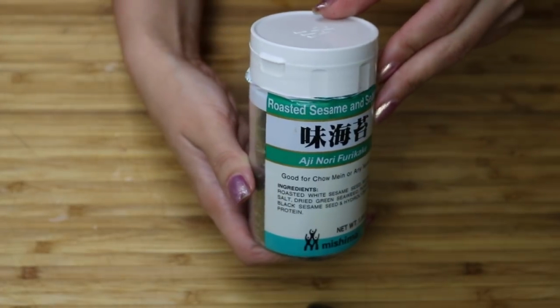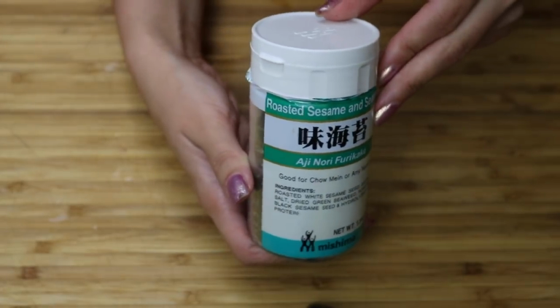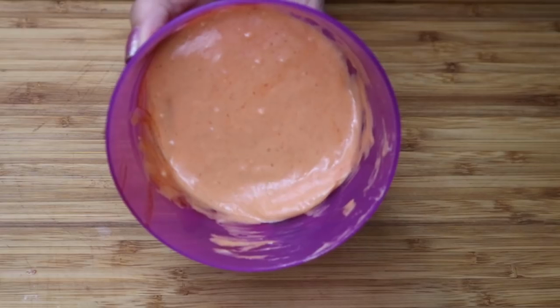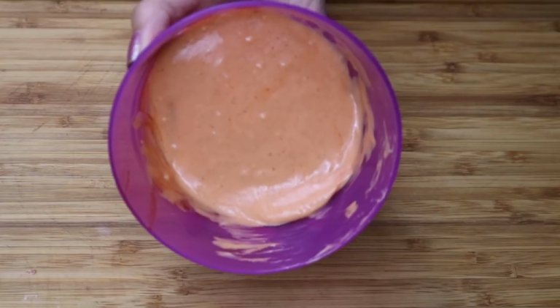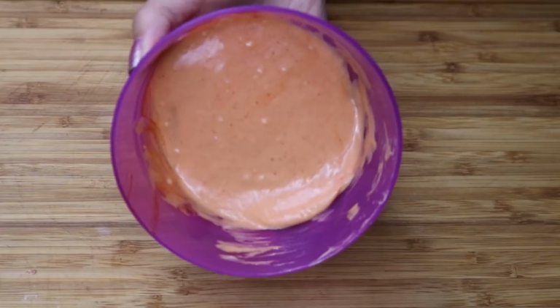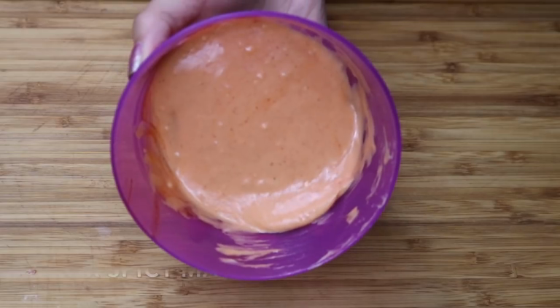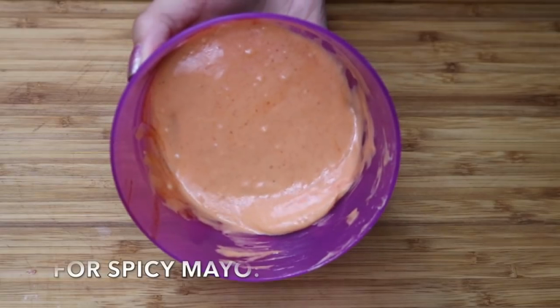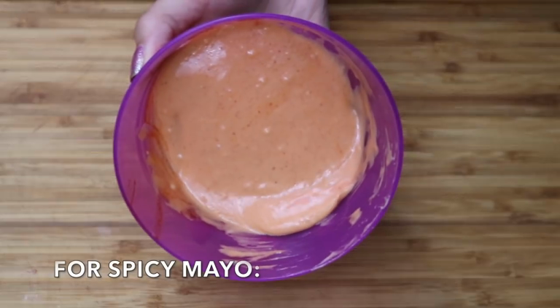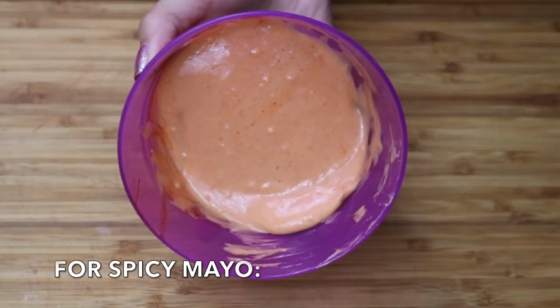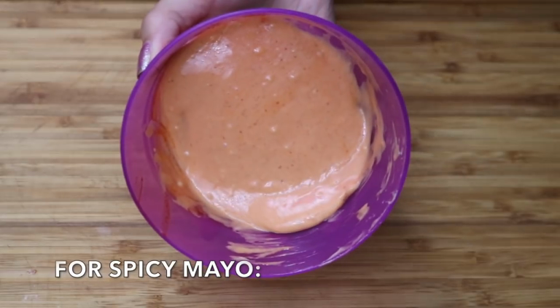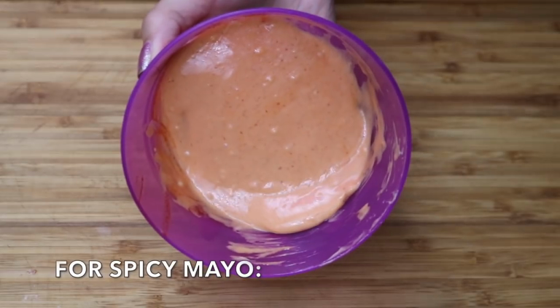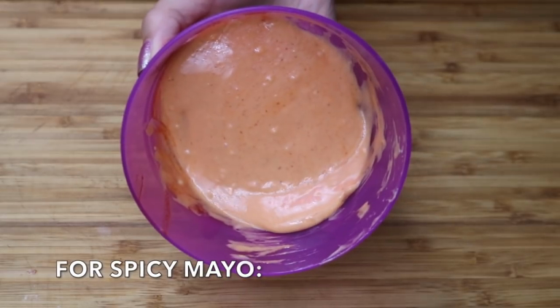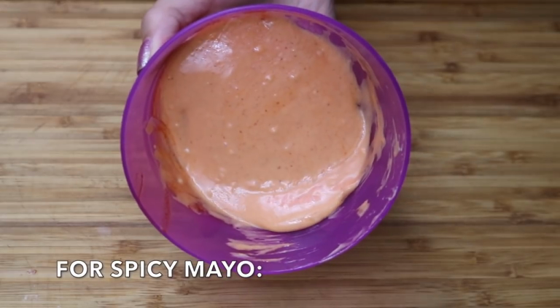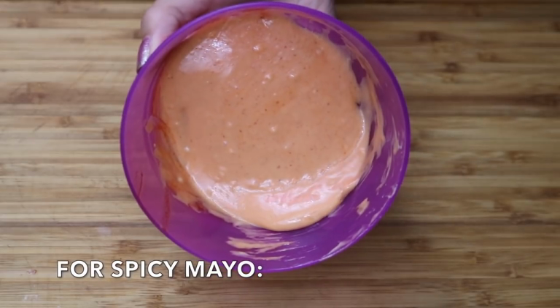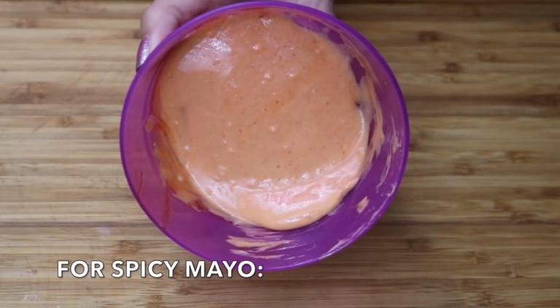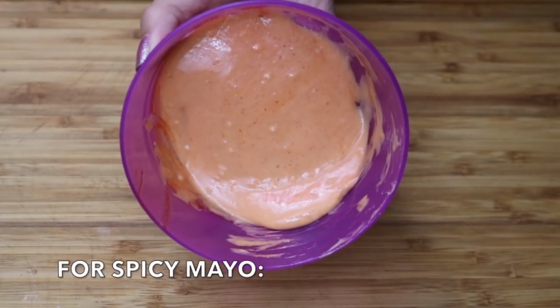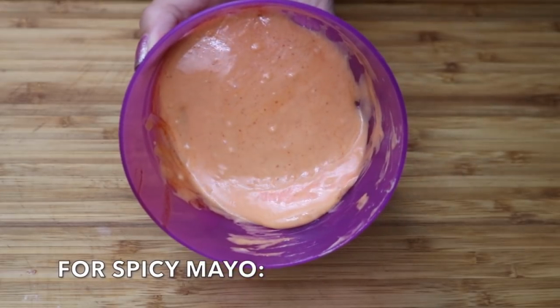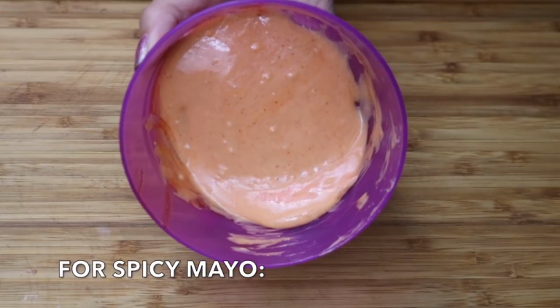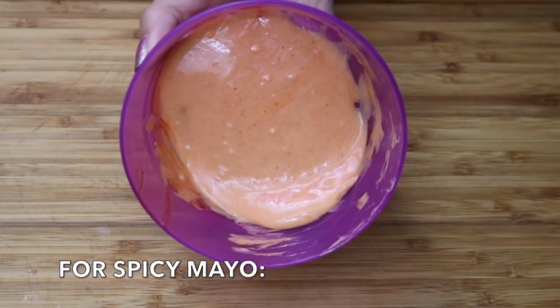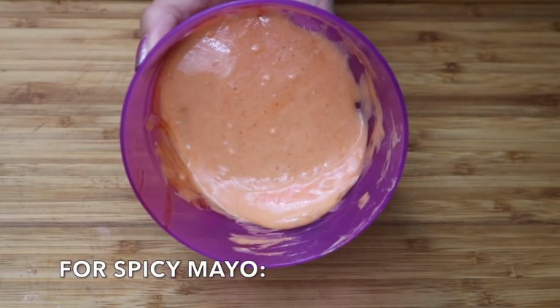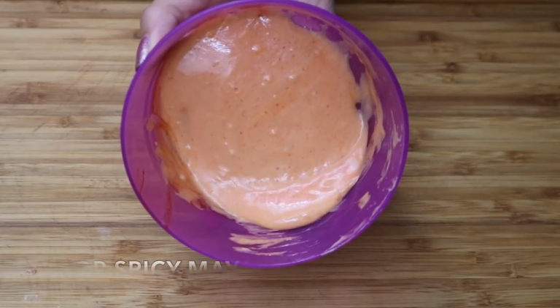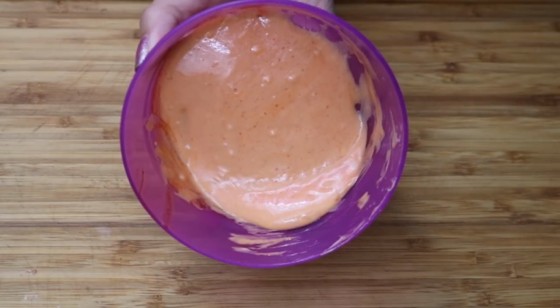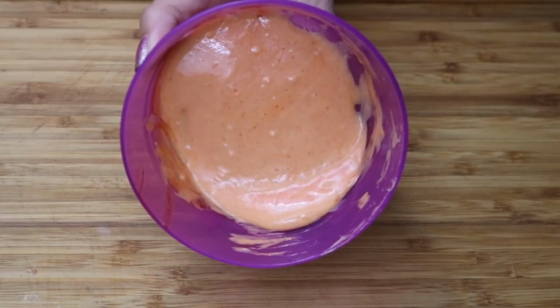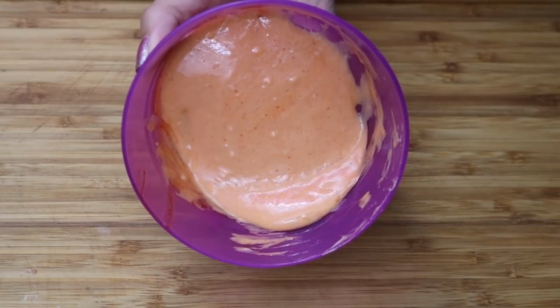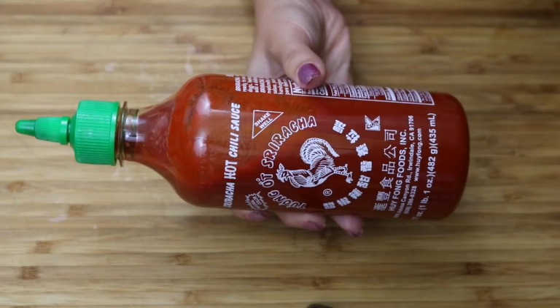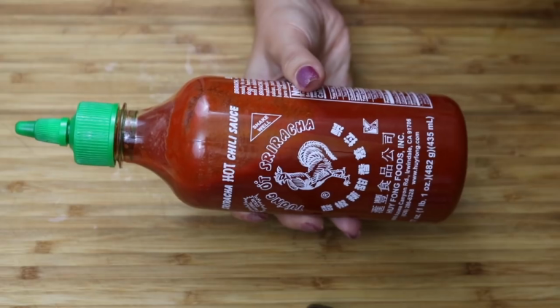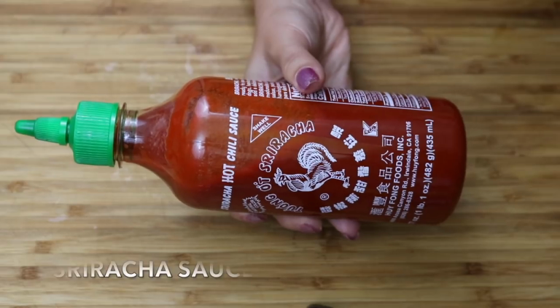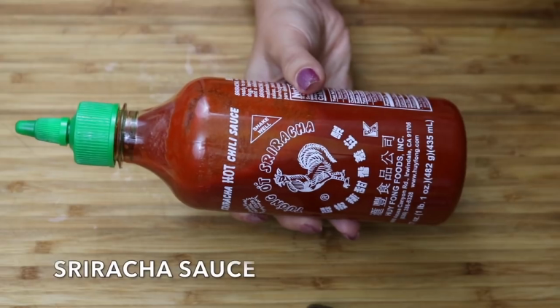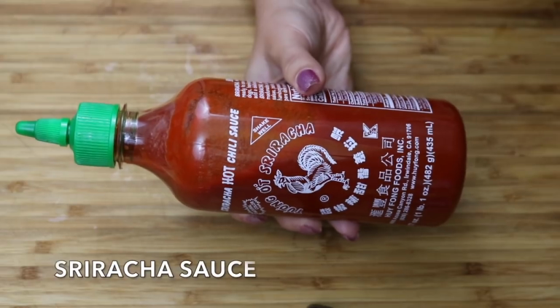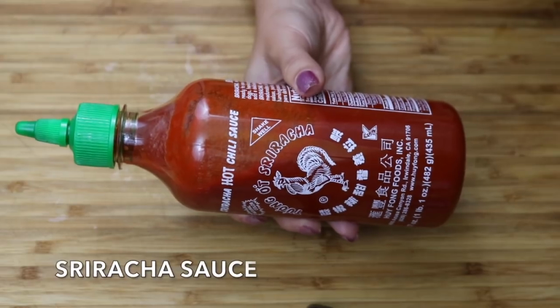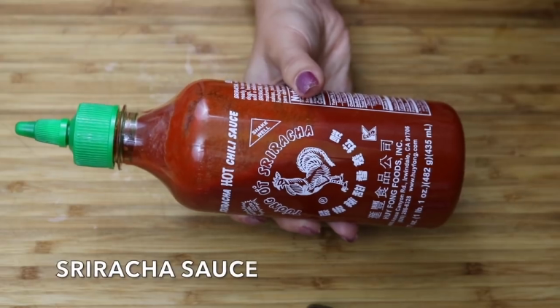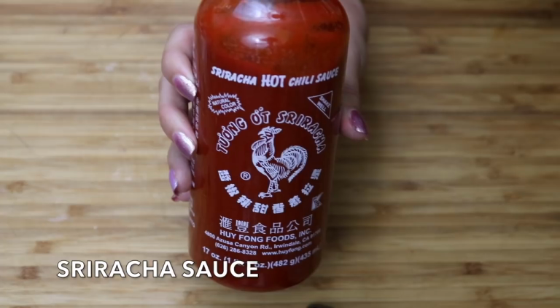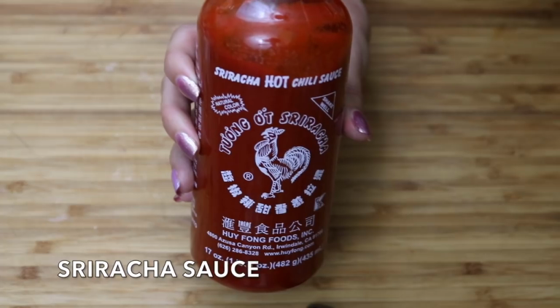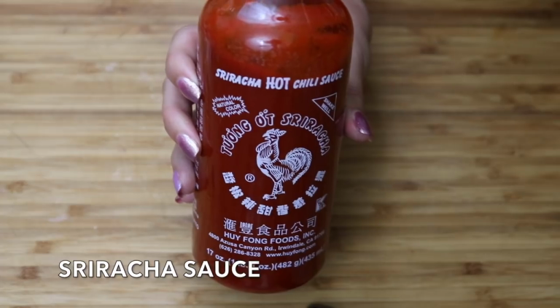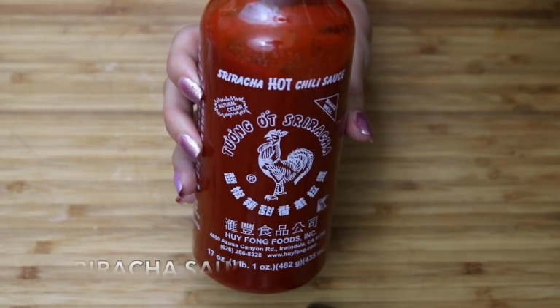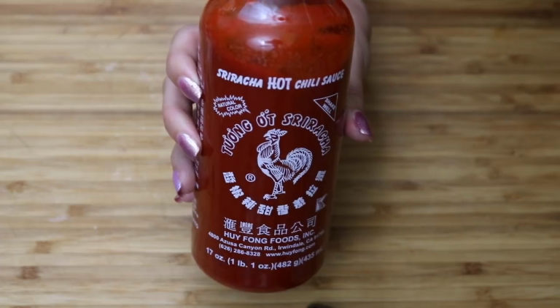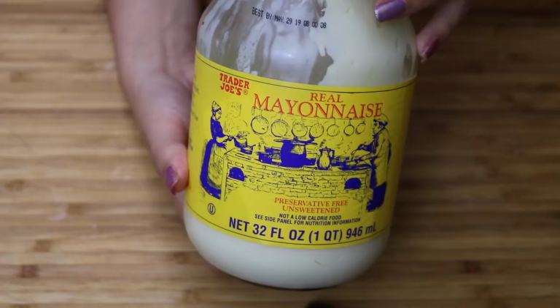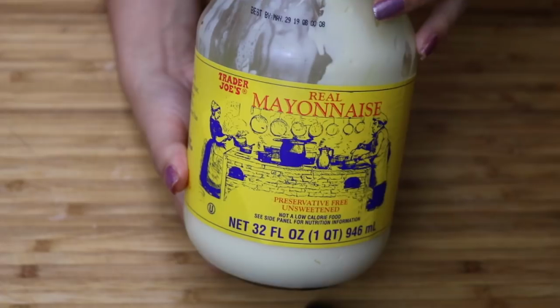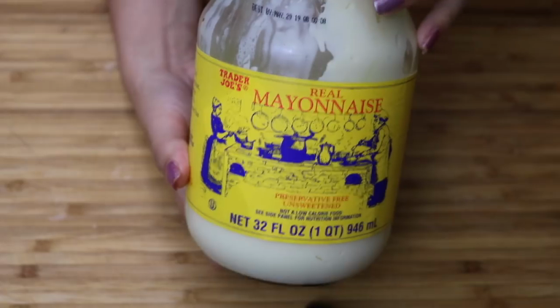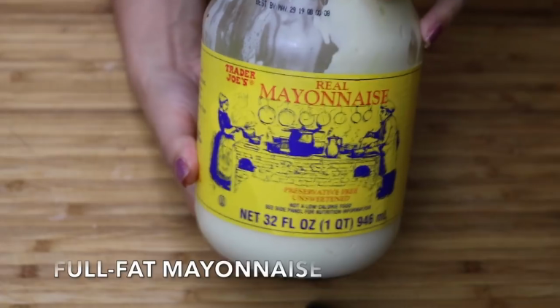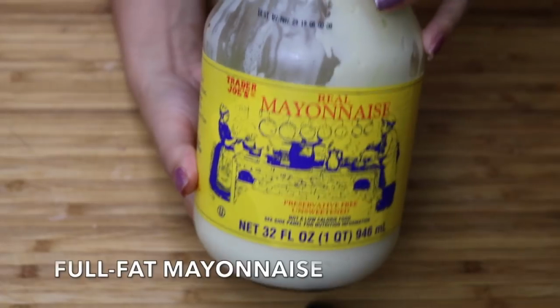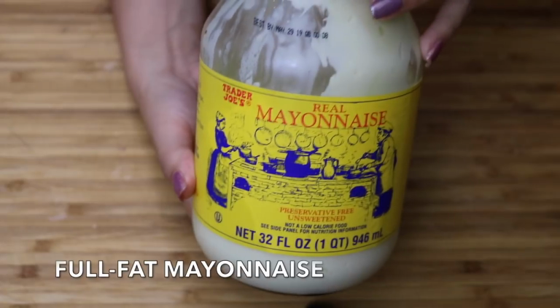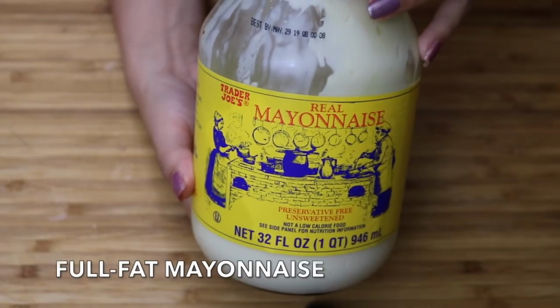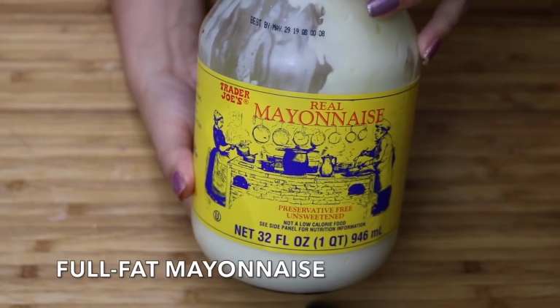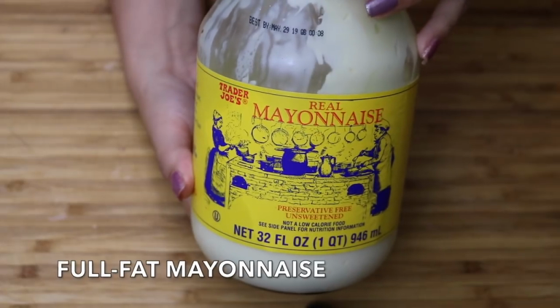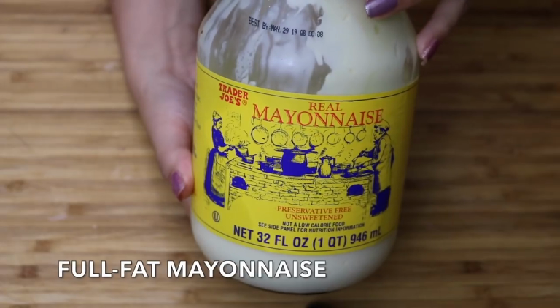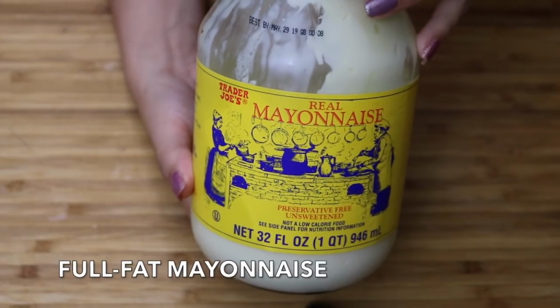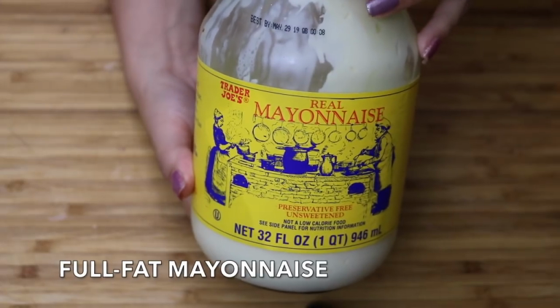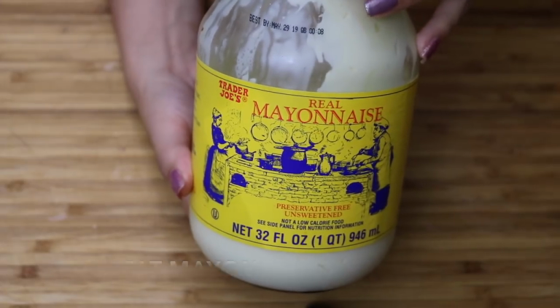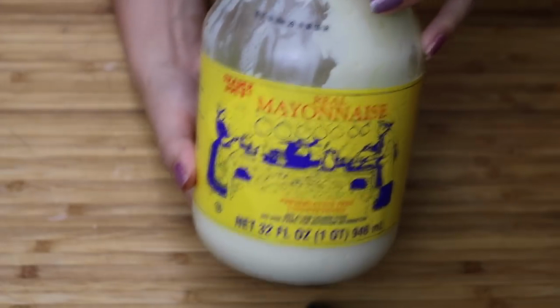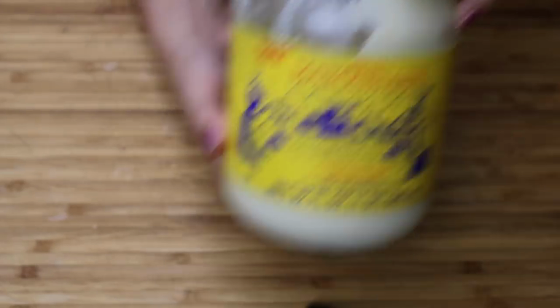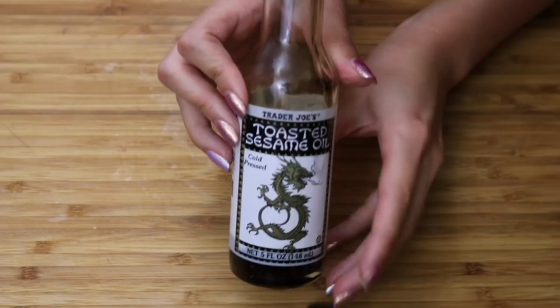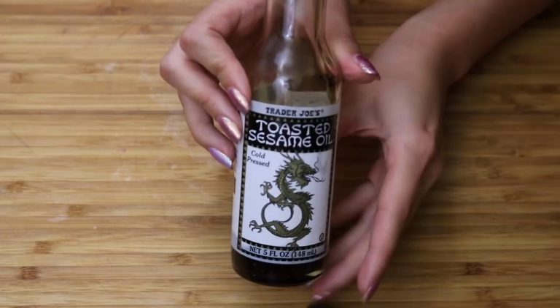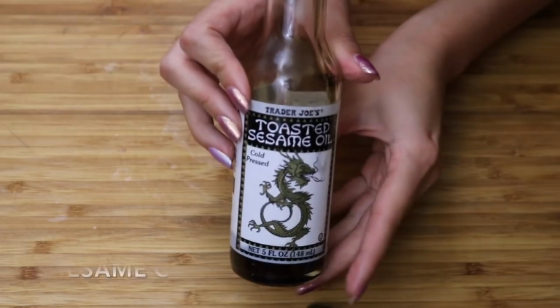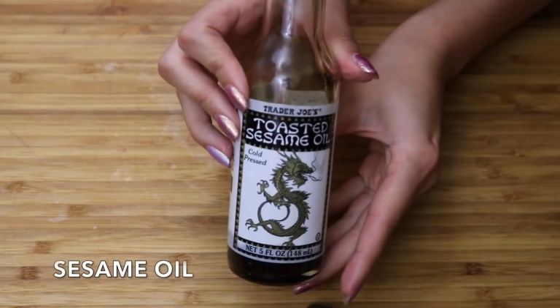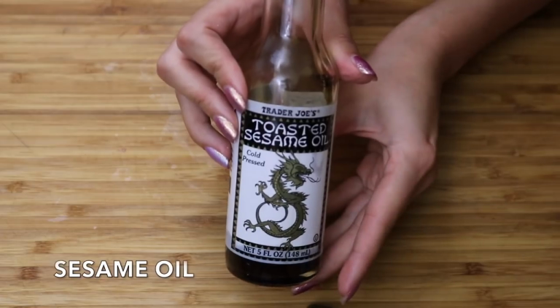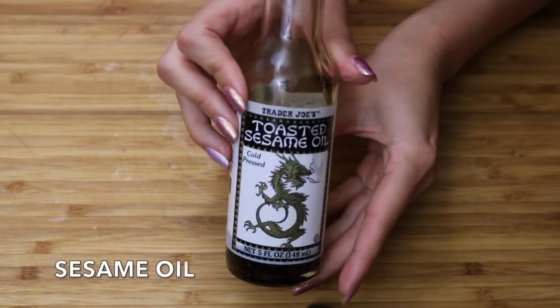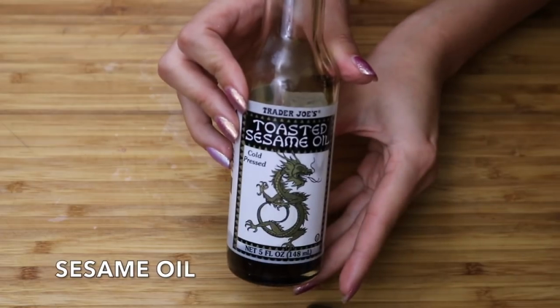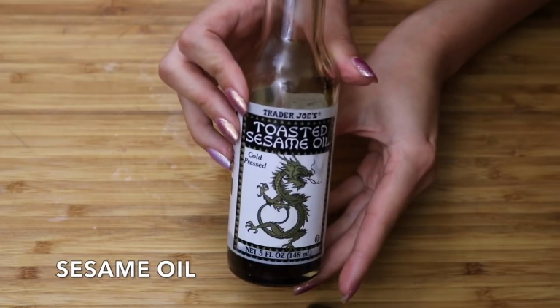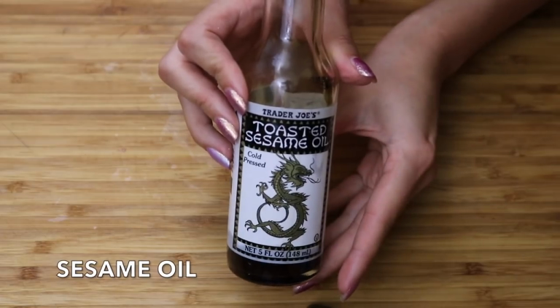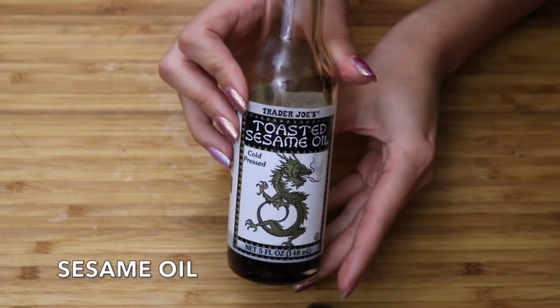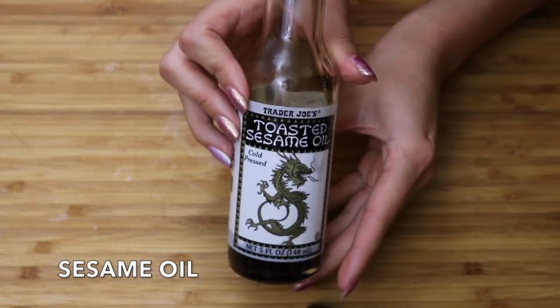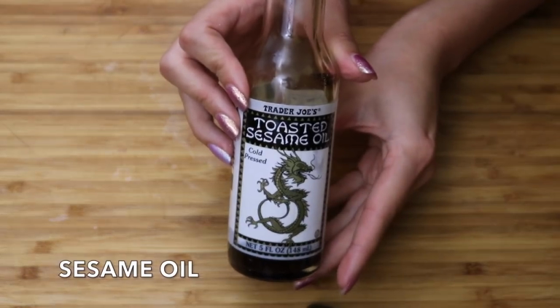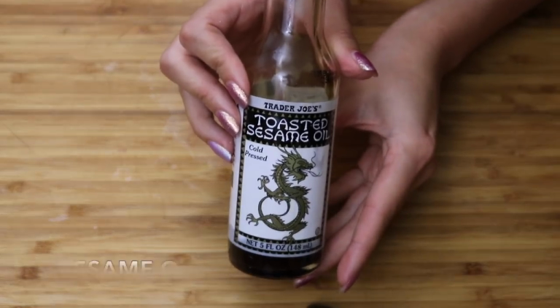To make the spicy mayo you're going to need sriracha sauce, some full-fat mayonnaise, and a little bit of sesame oil.